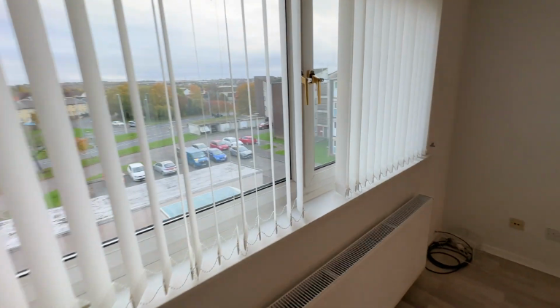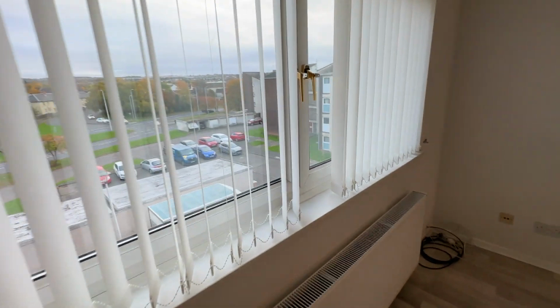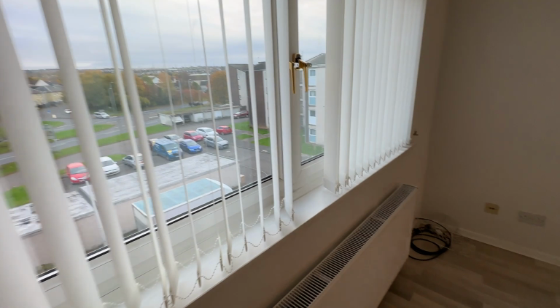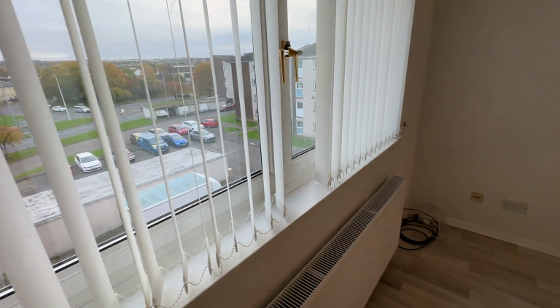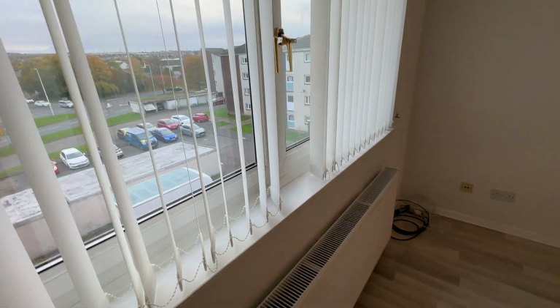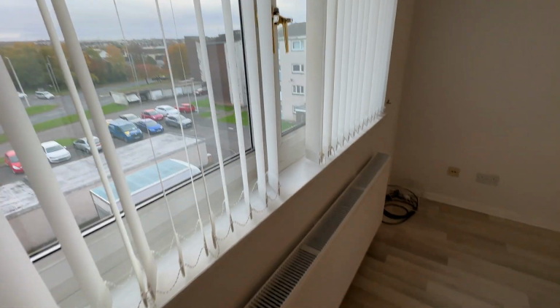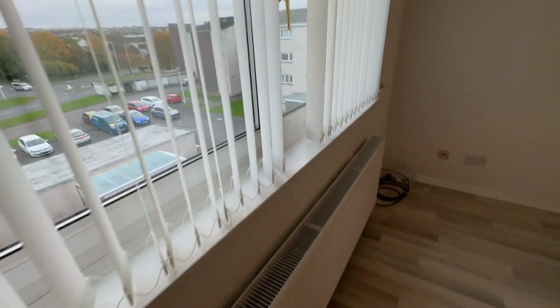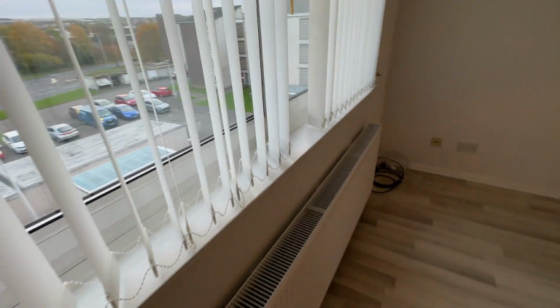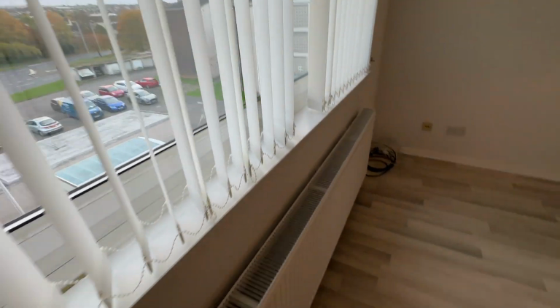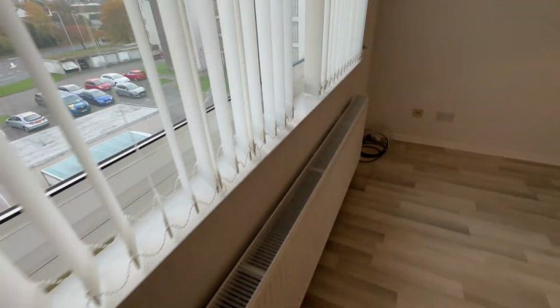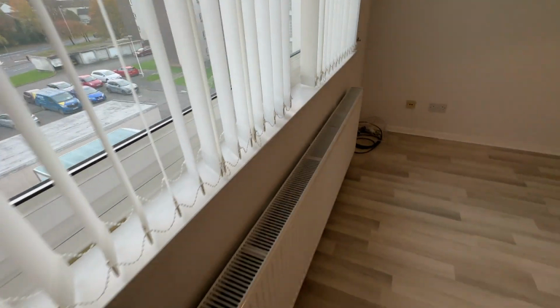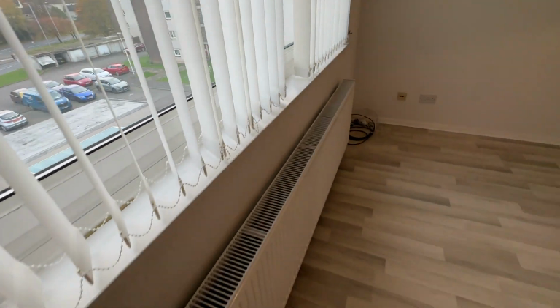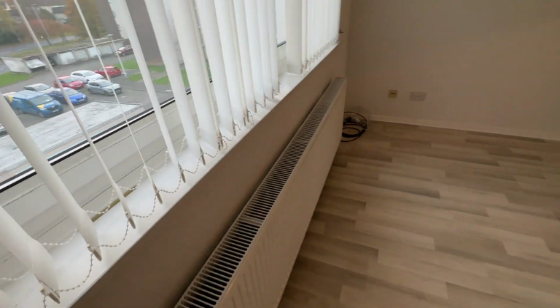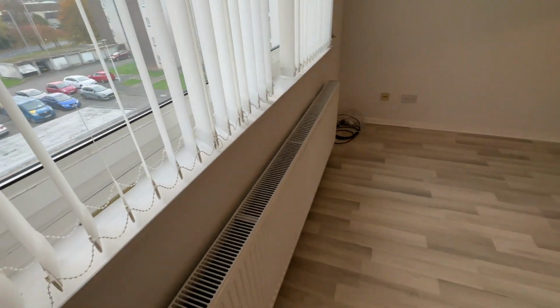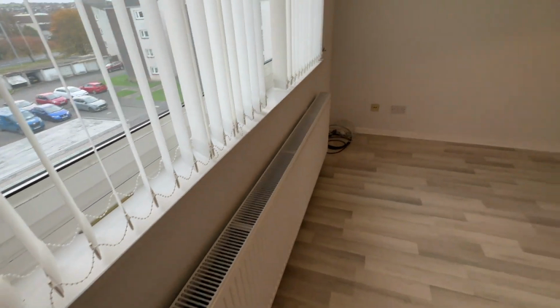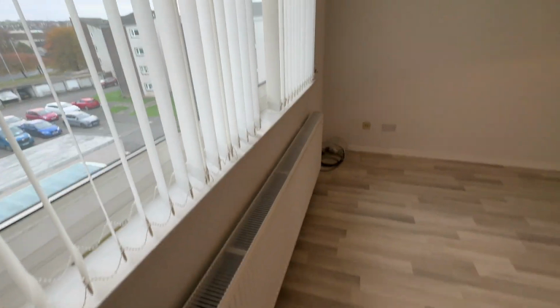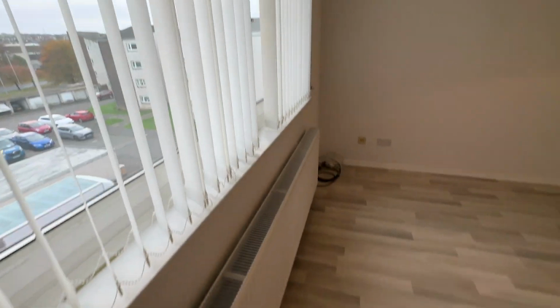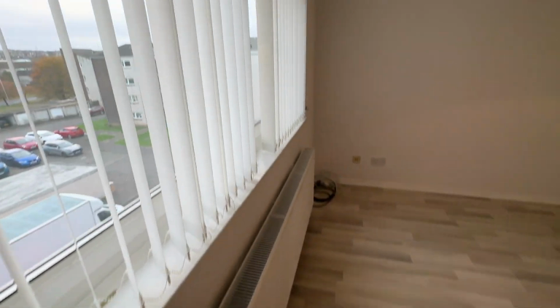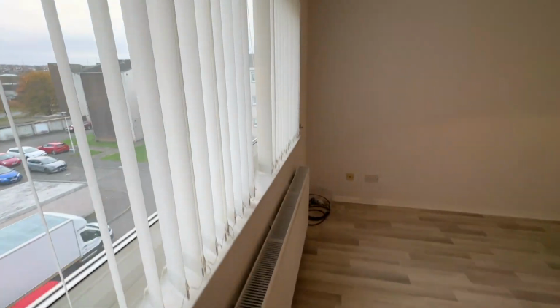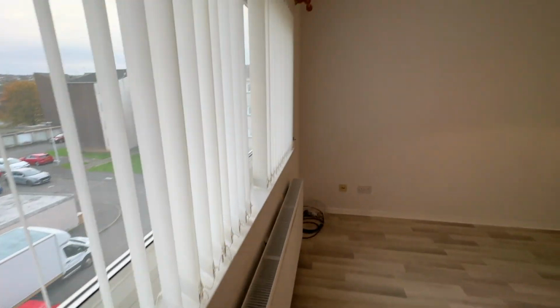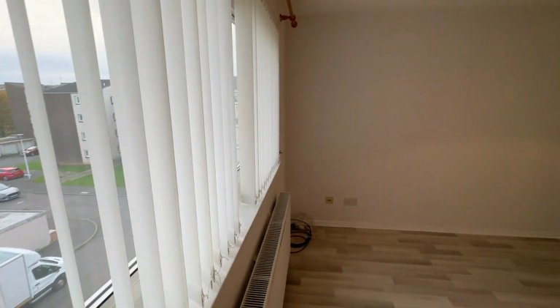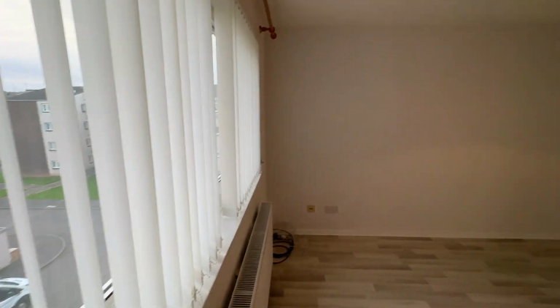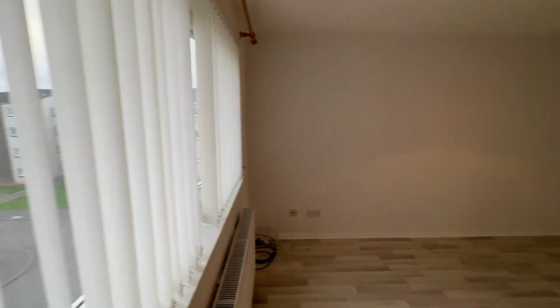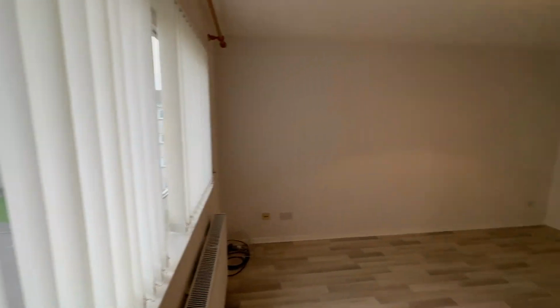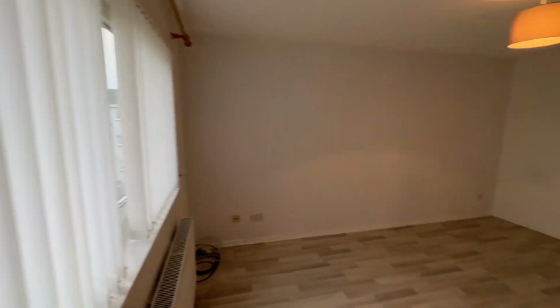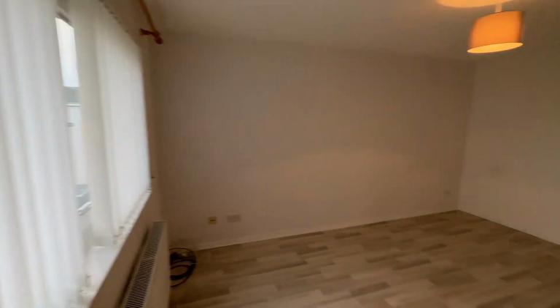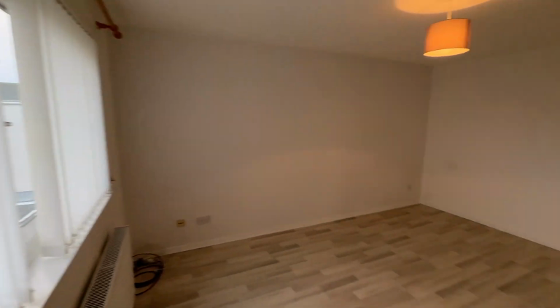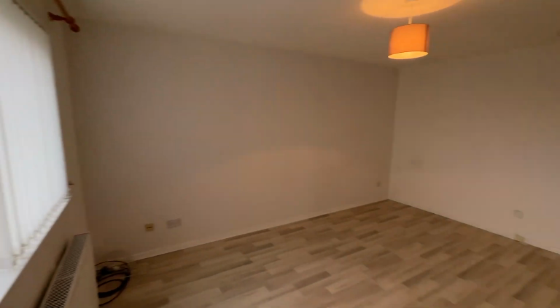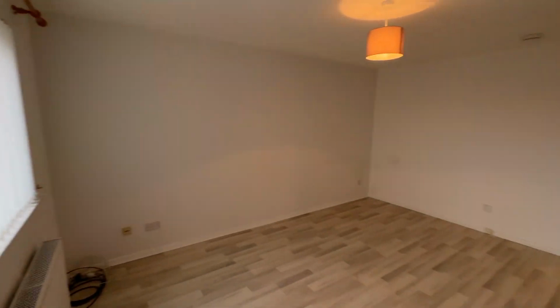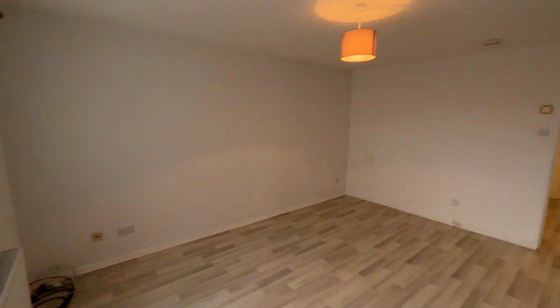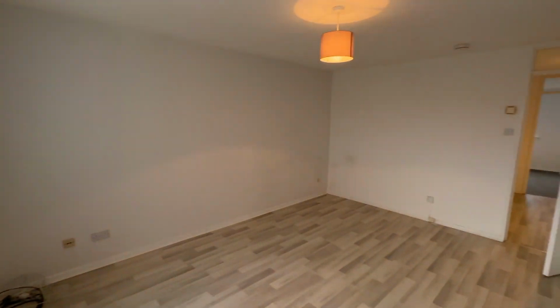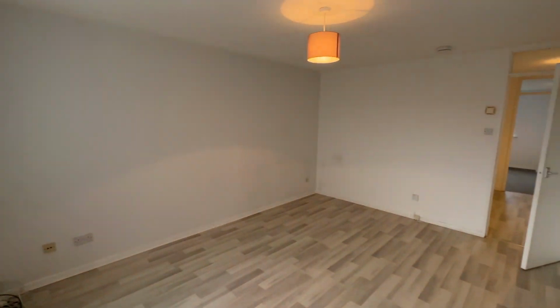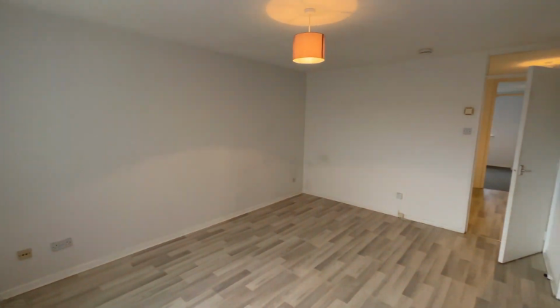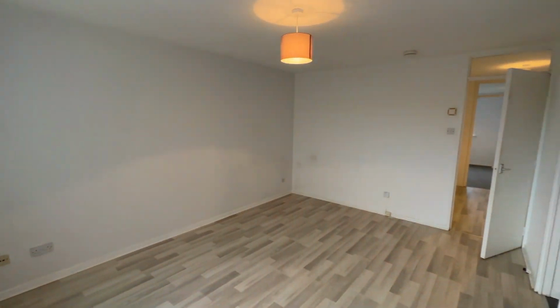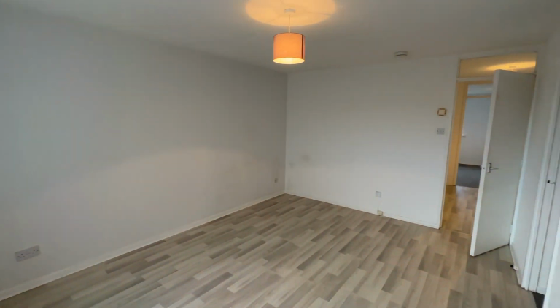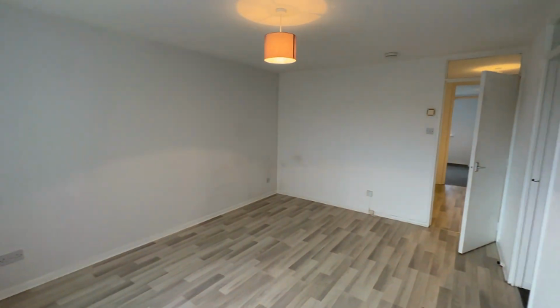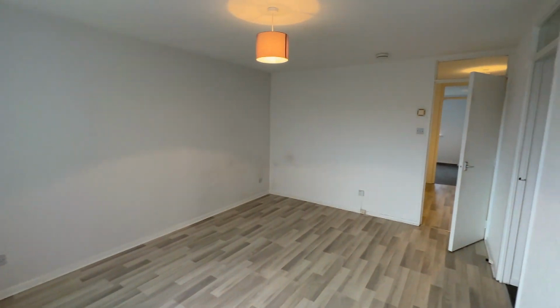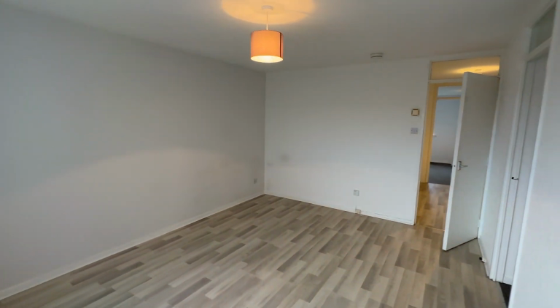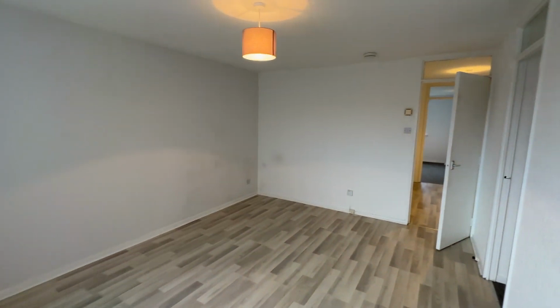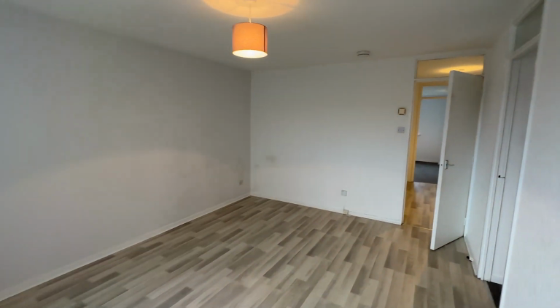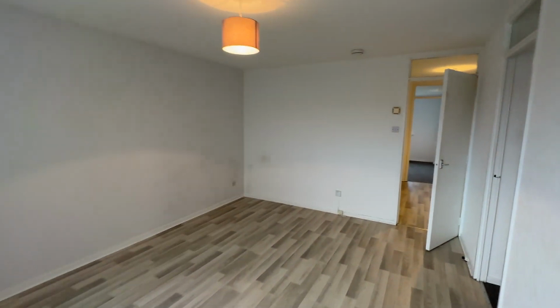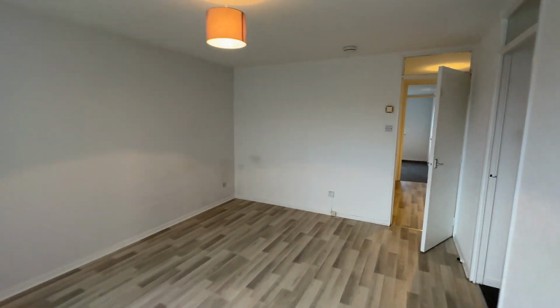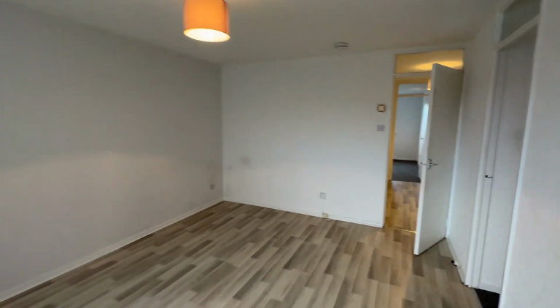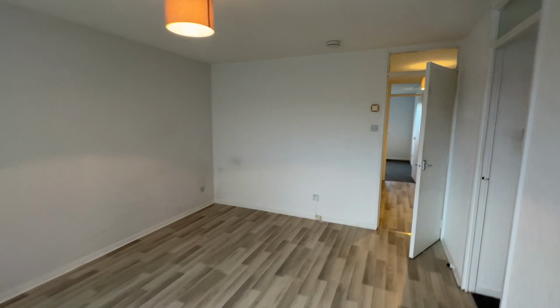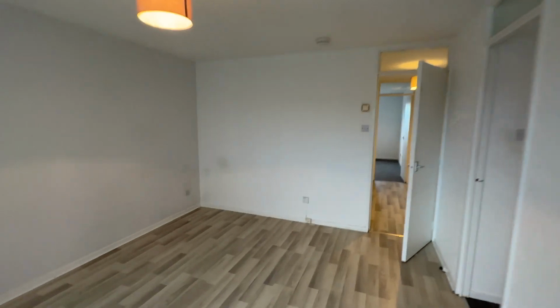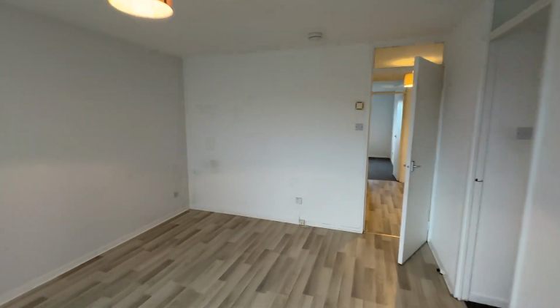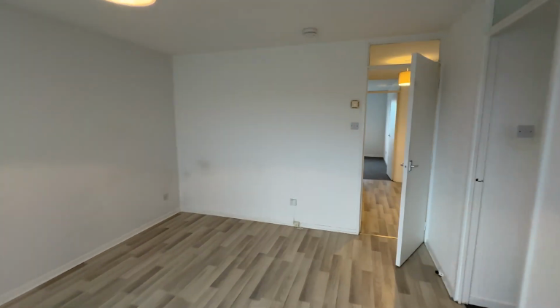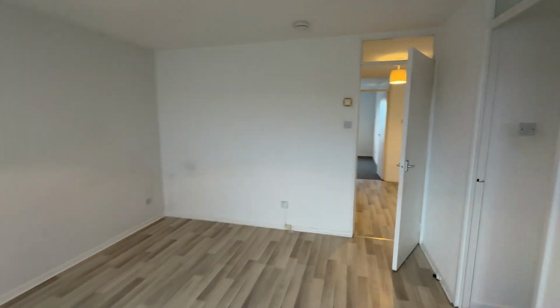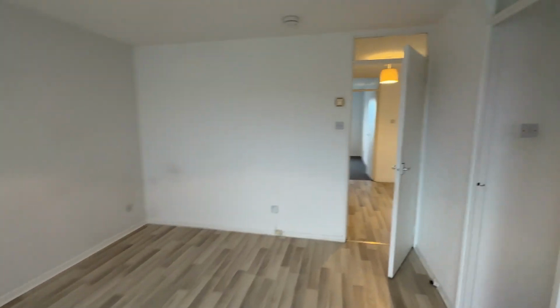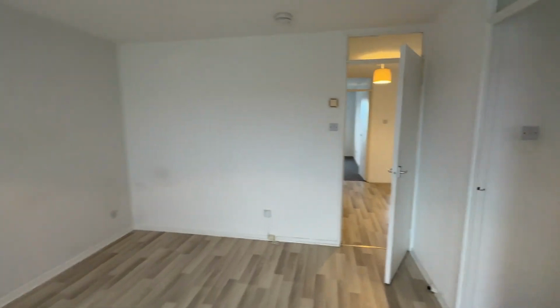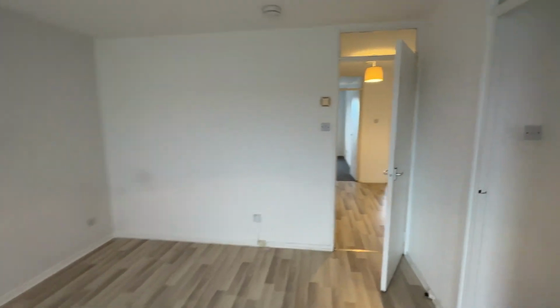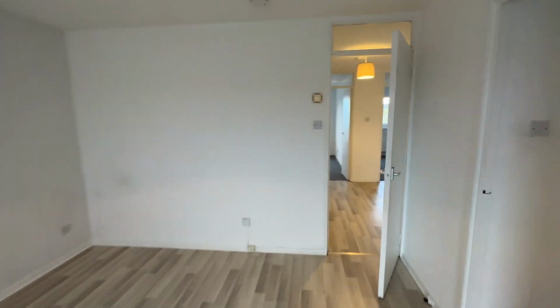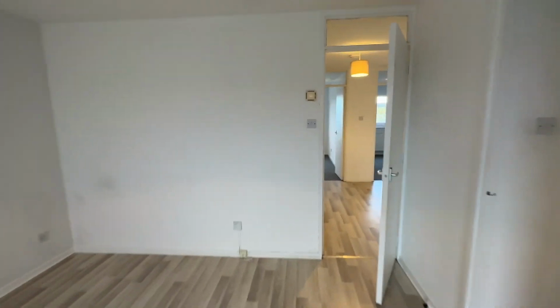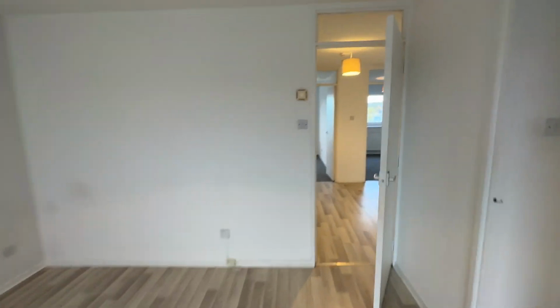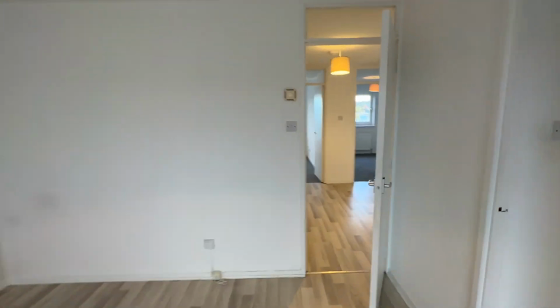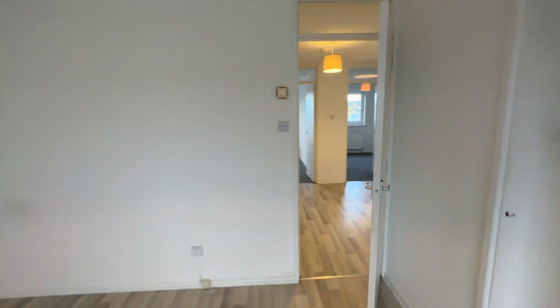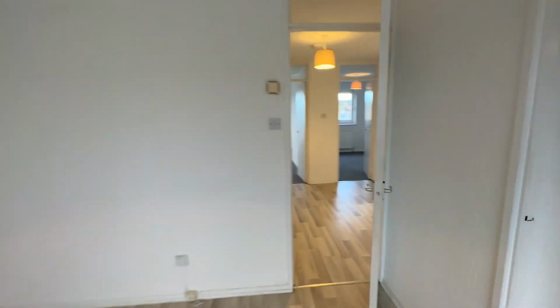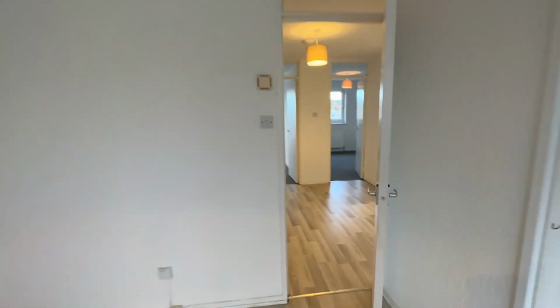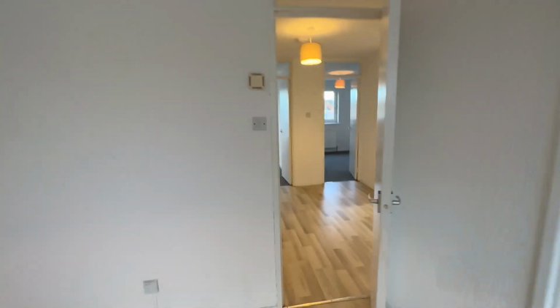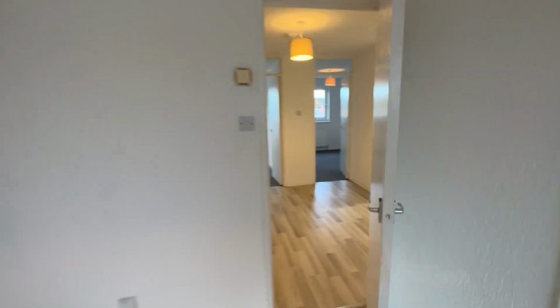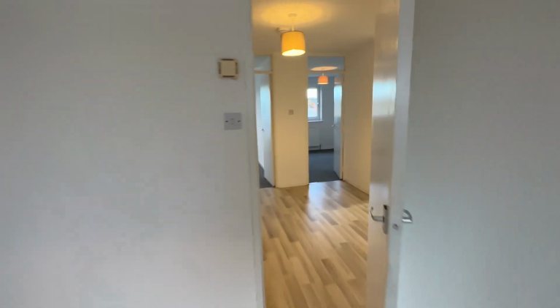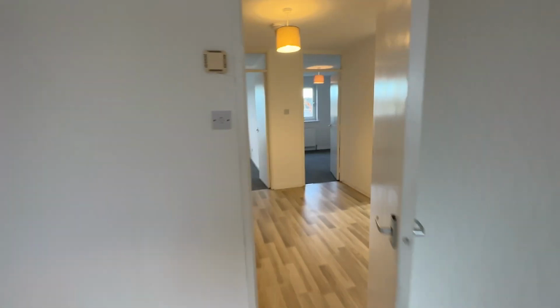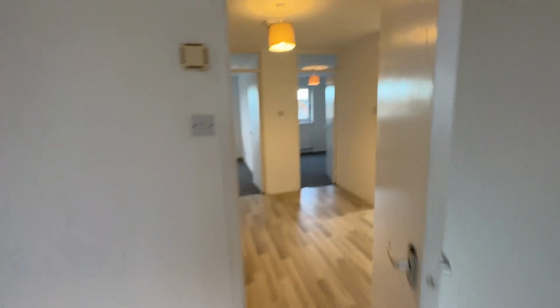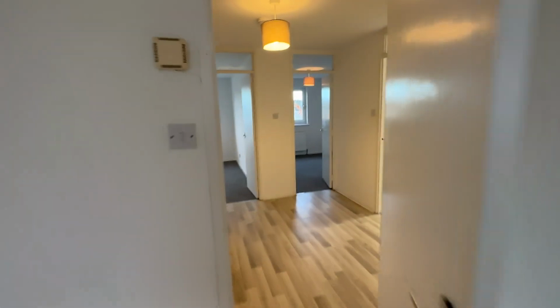Gas central heating radiators and double glazing windows. Nice big living room as well.